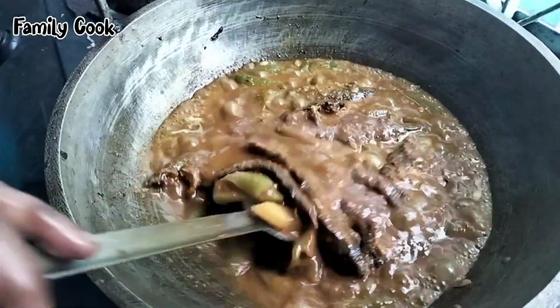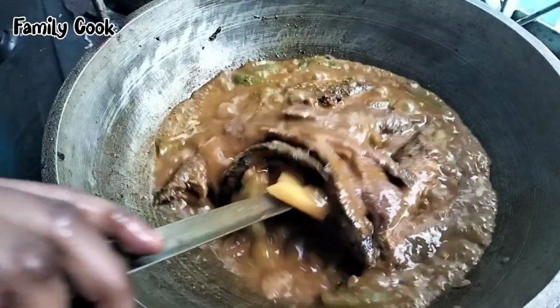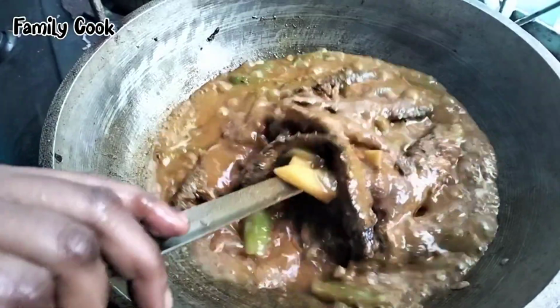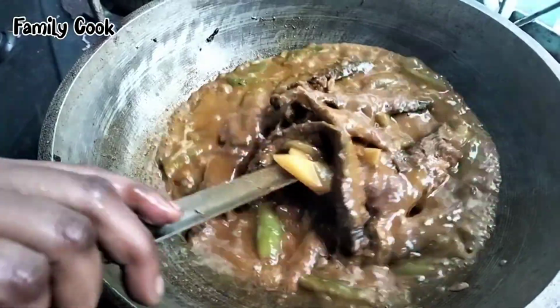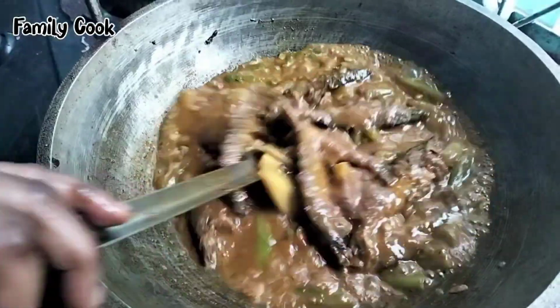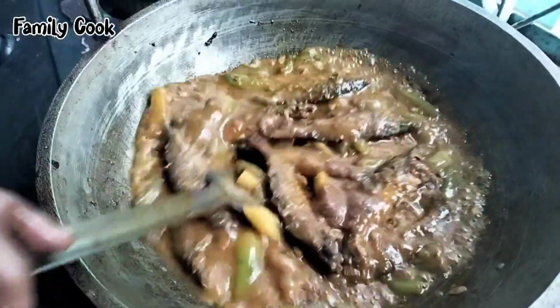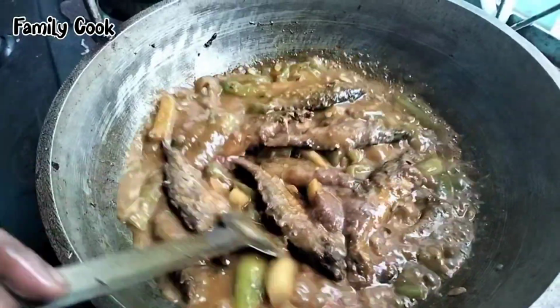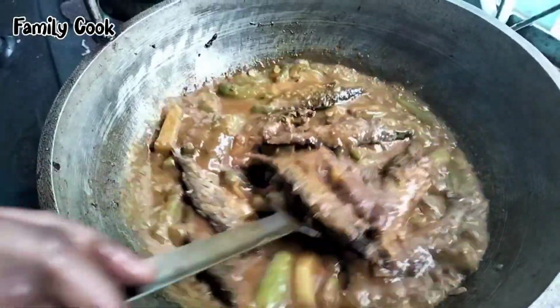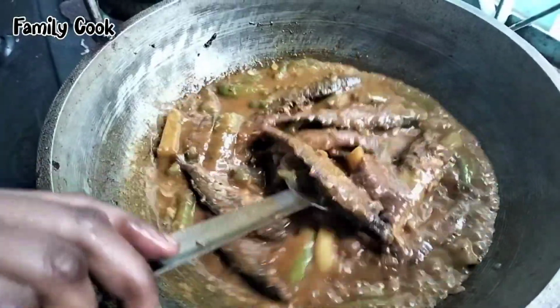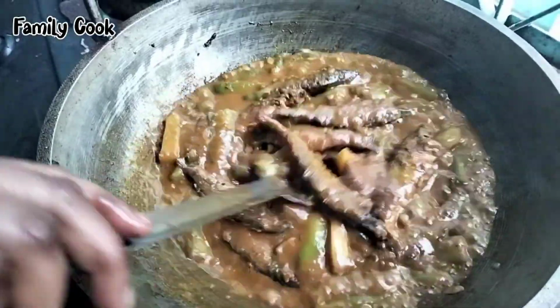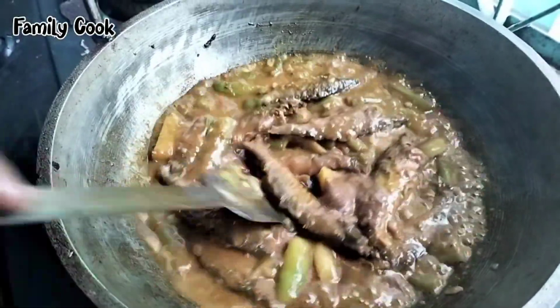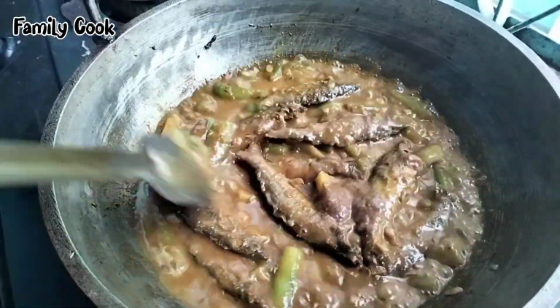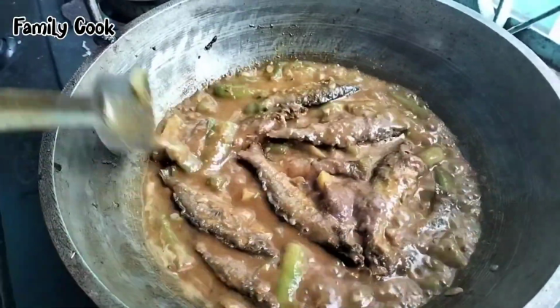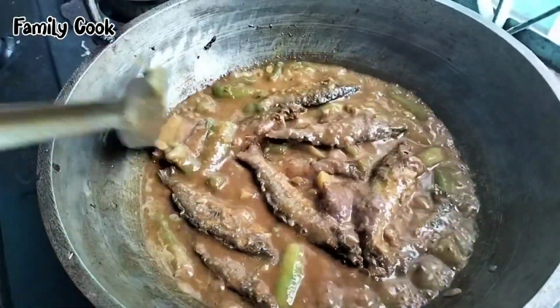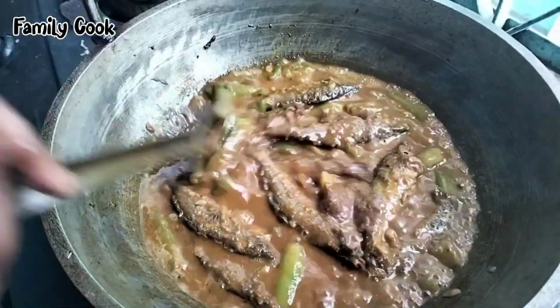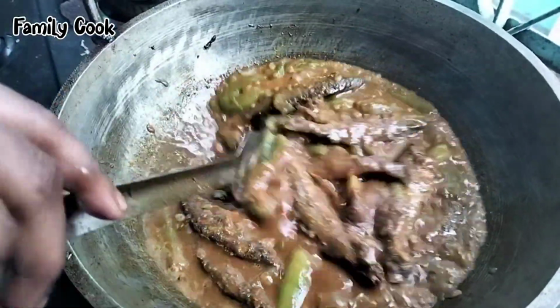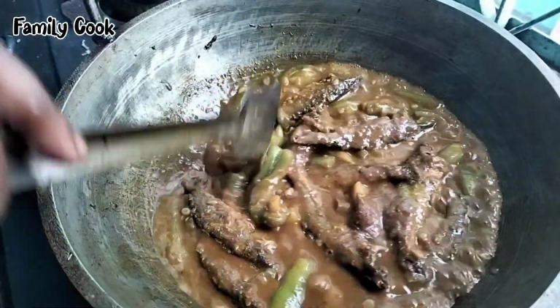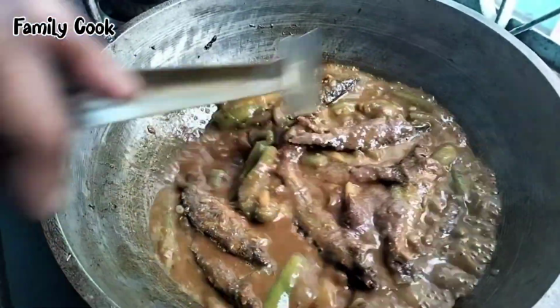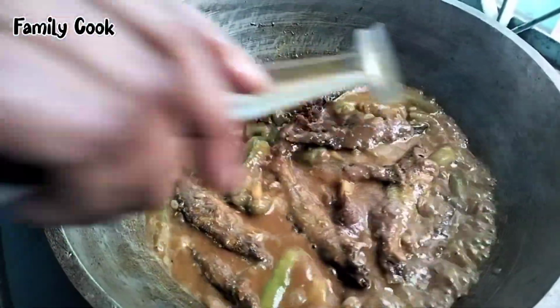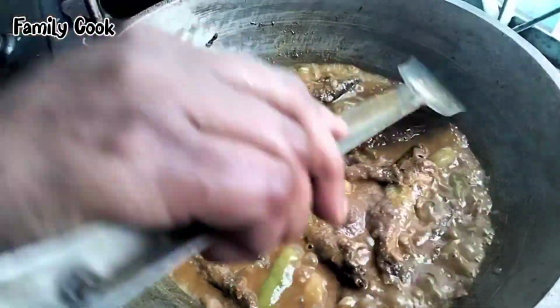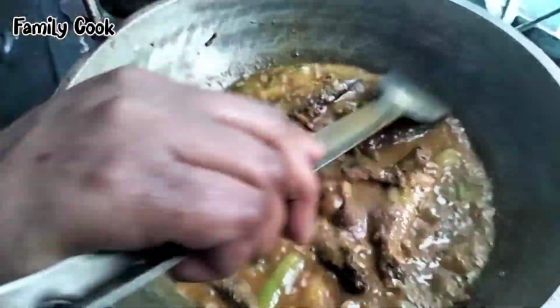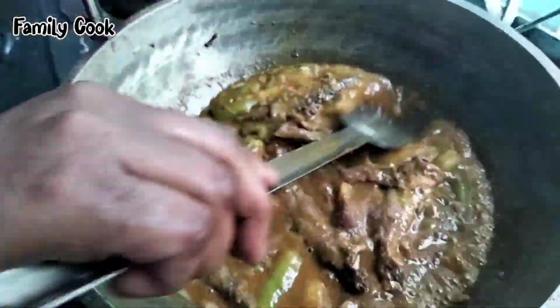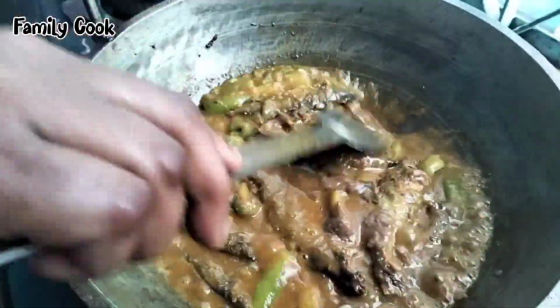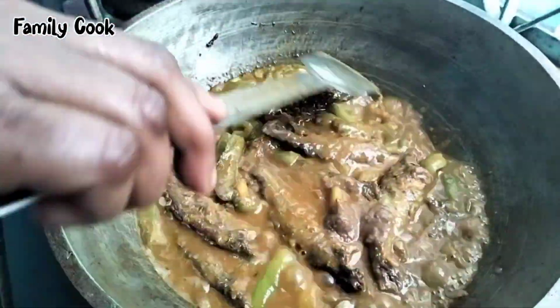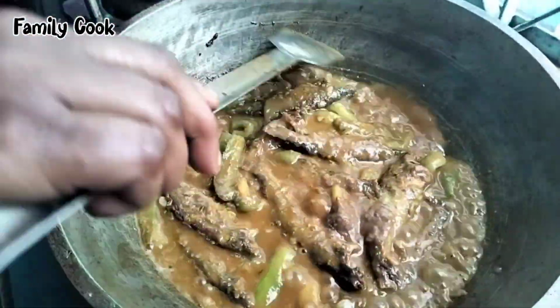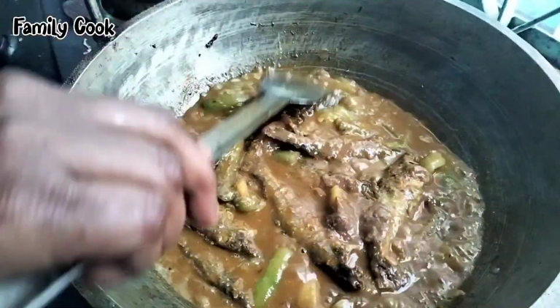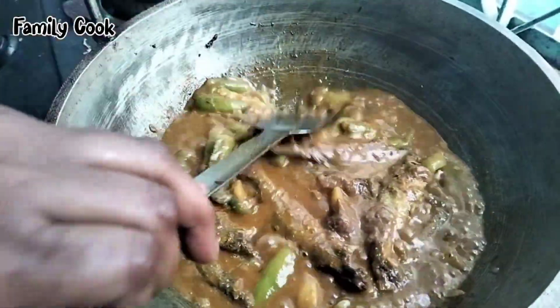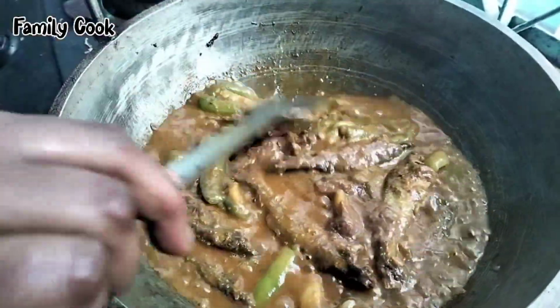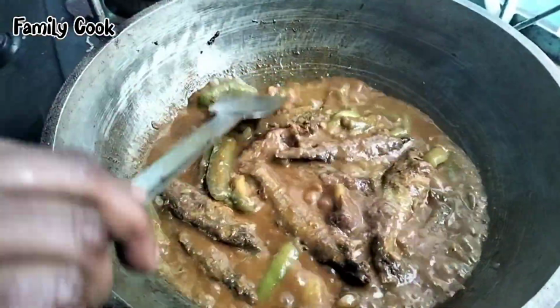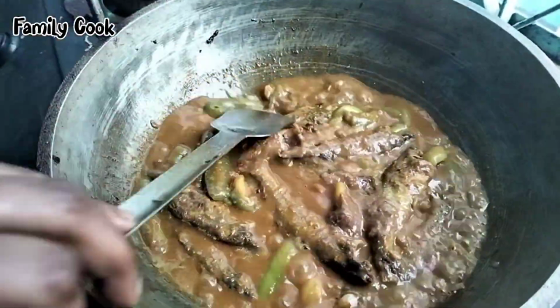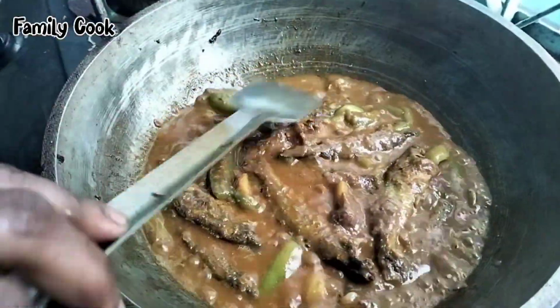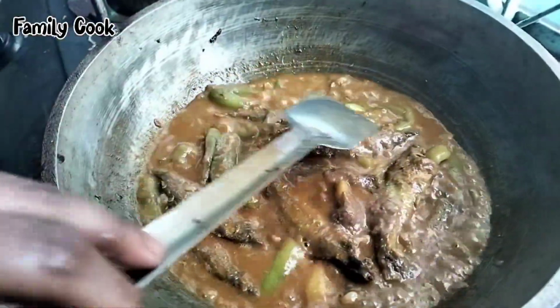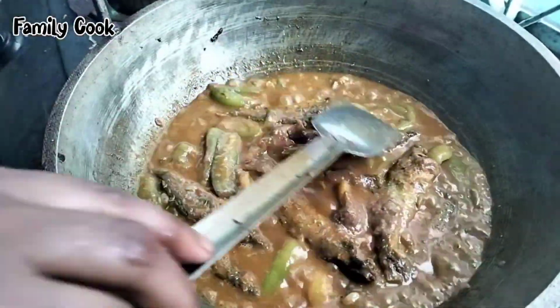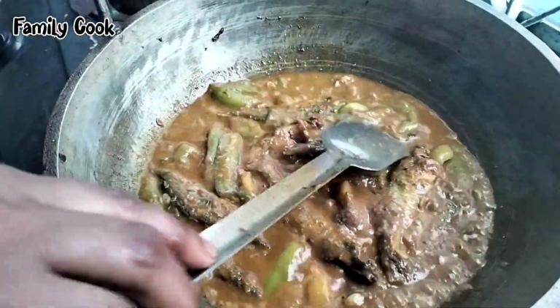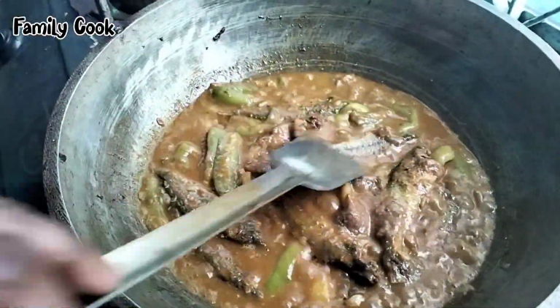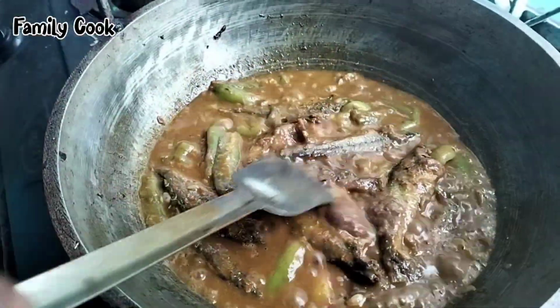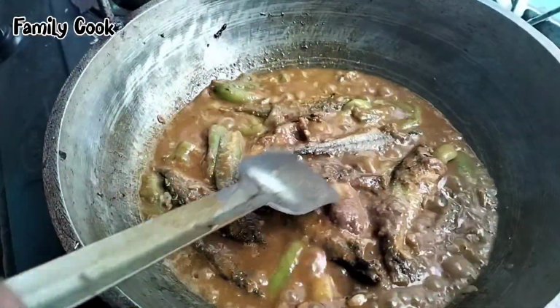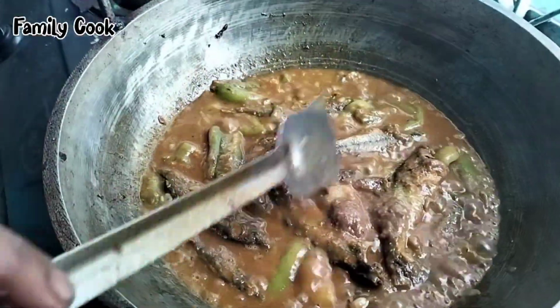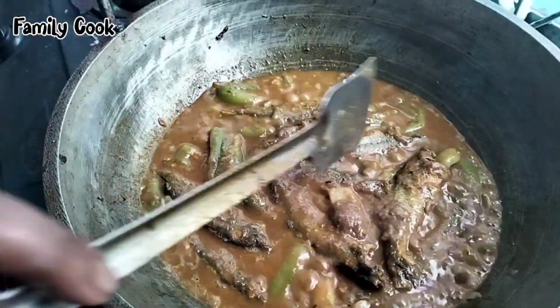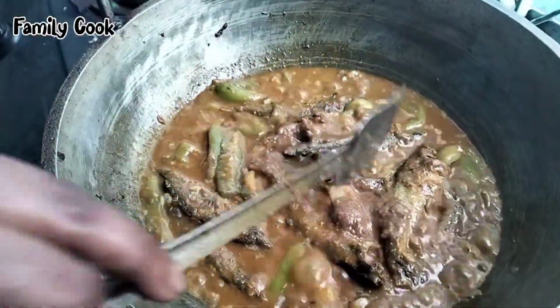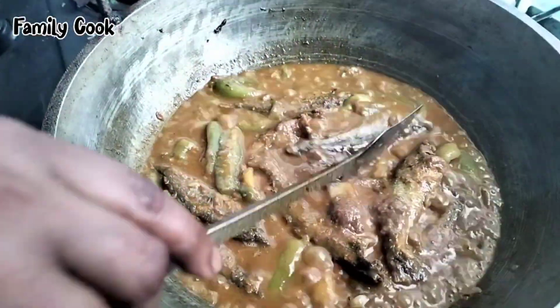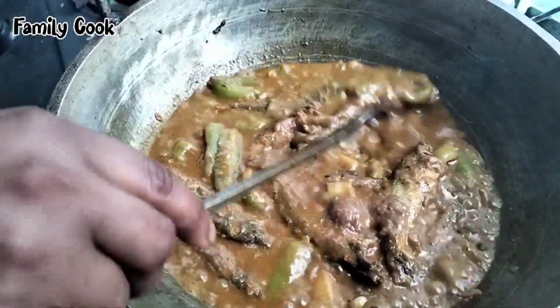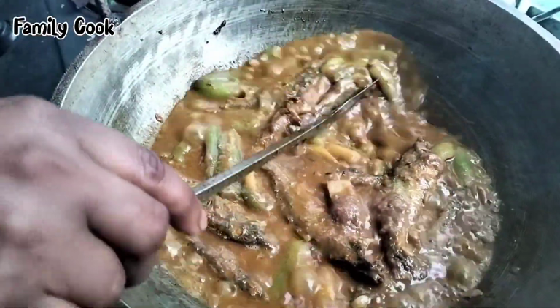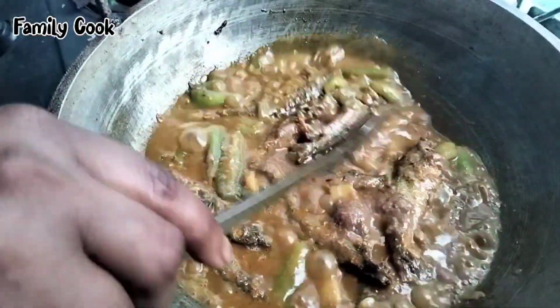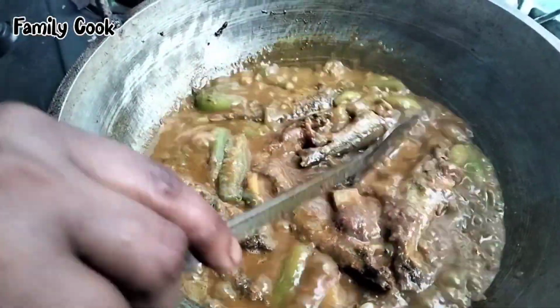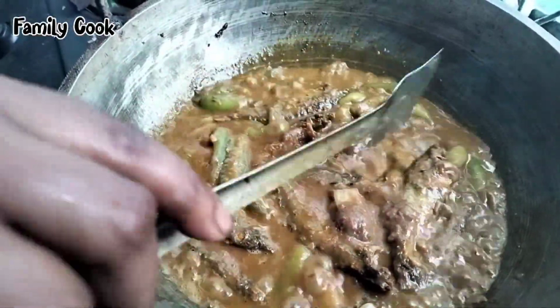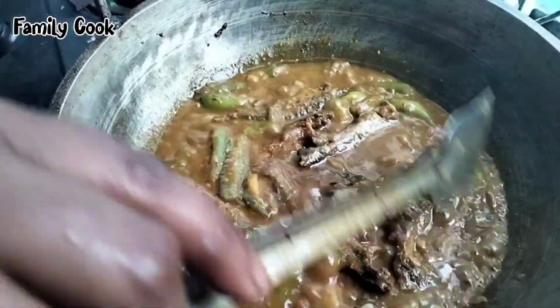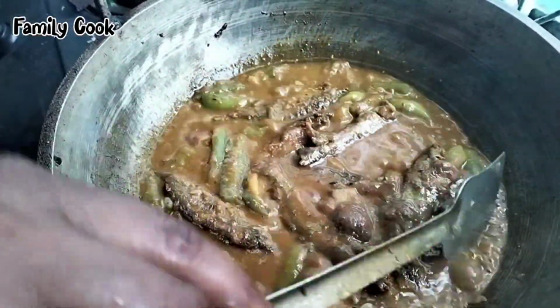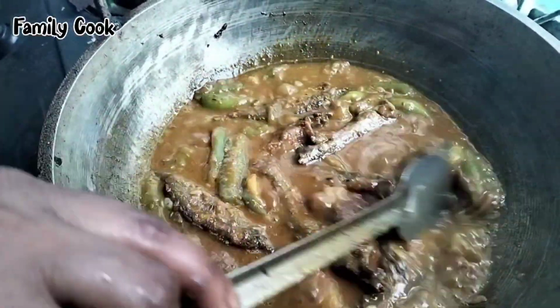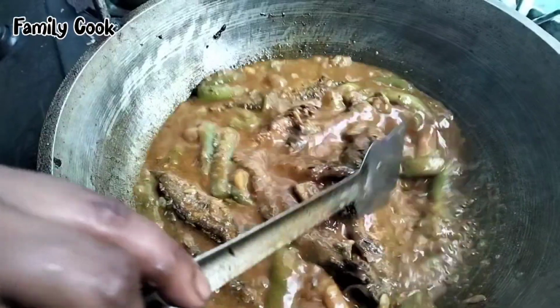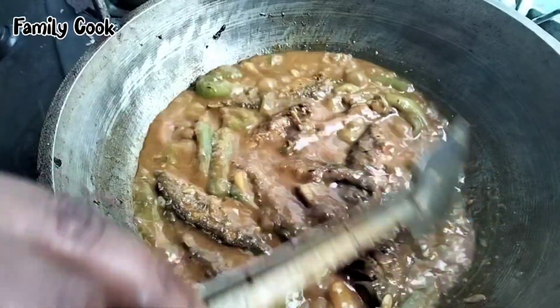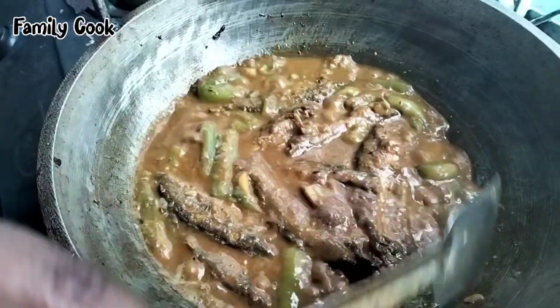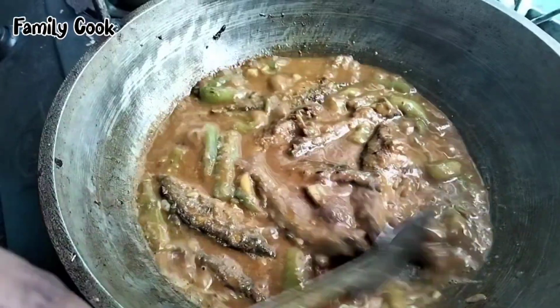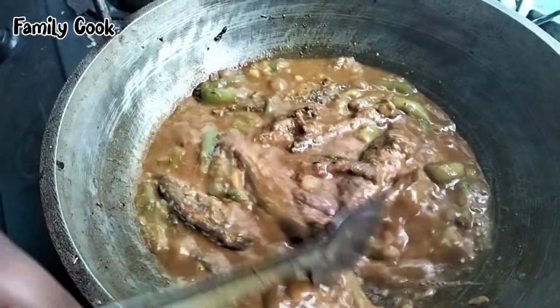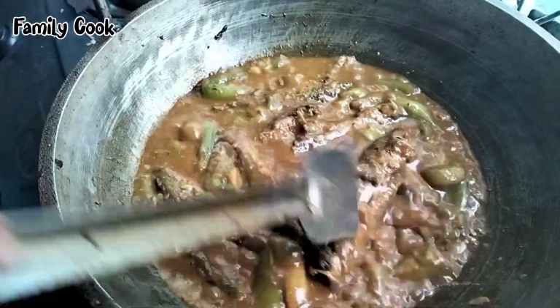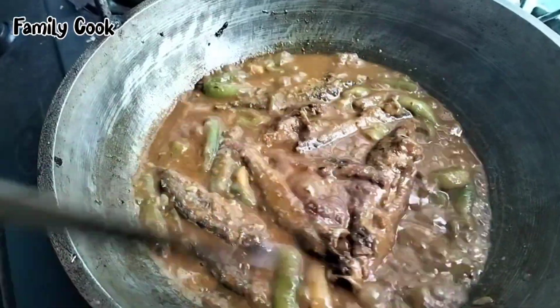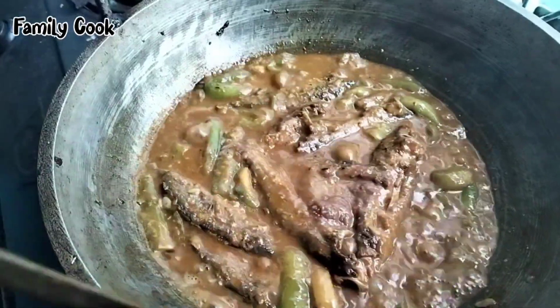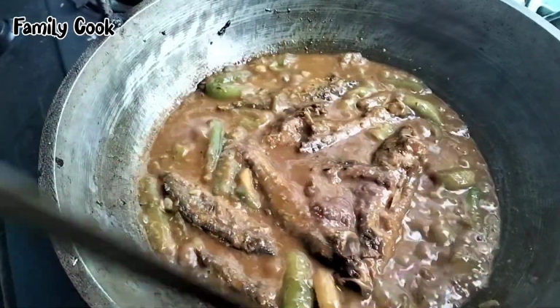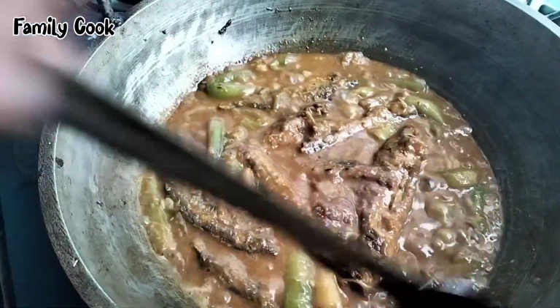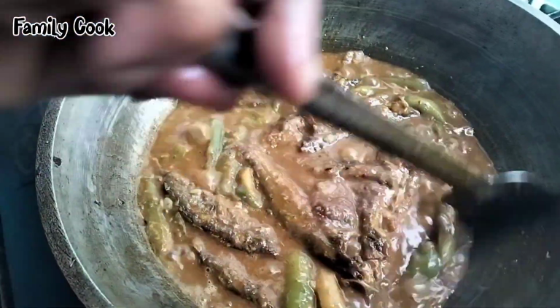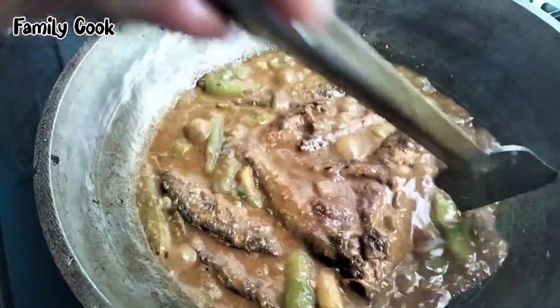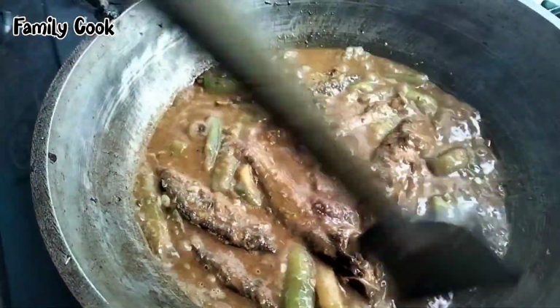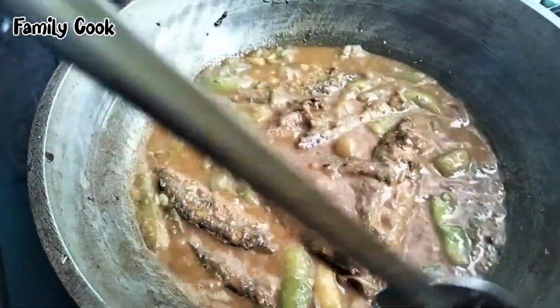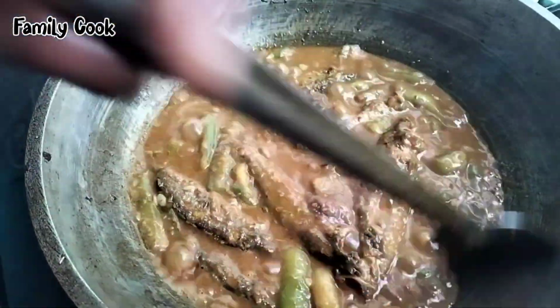We are going to bring in the vegetables we have all got and put together the food.